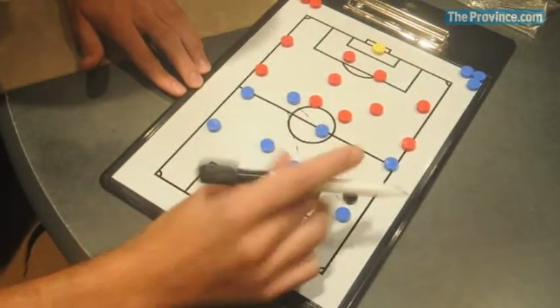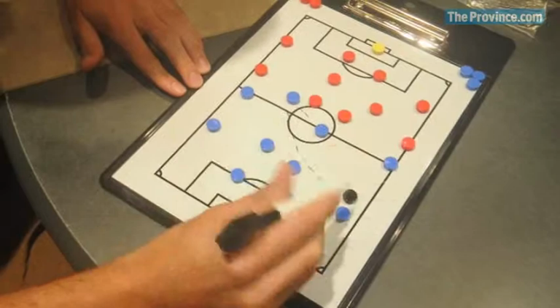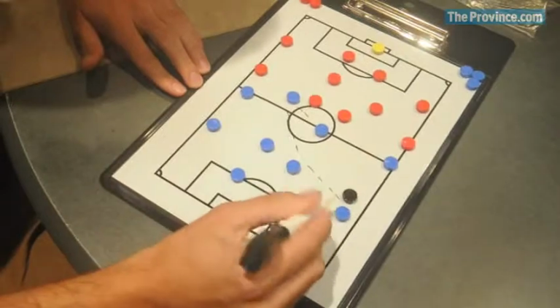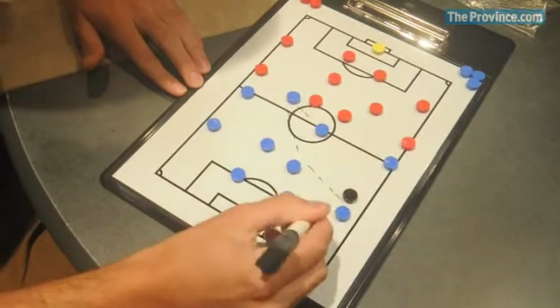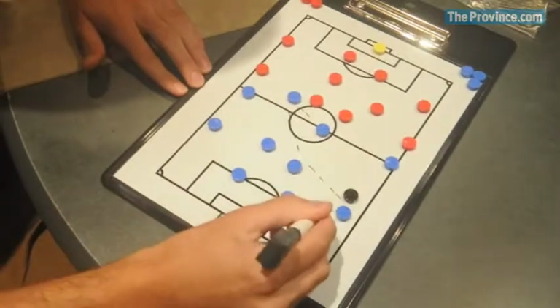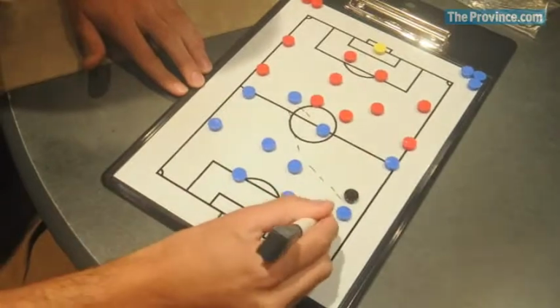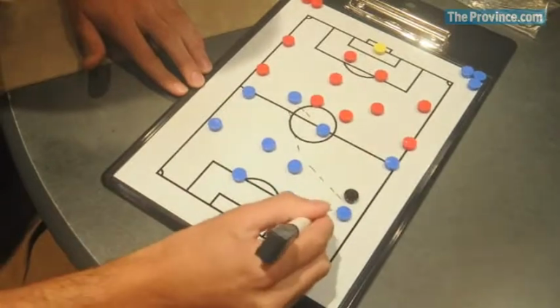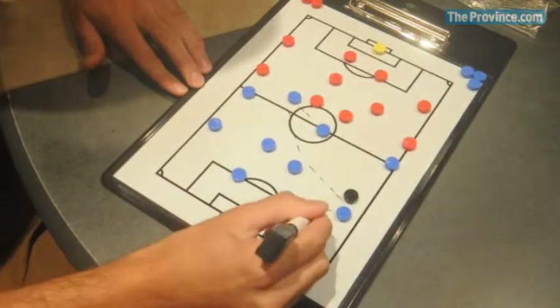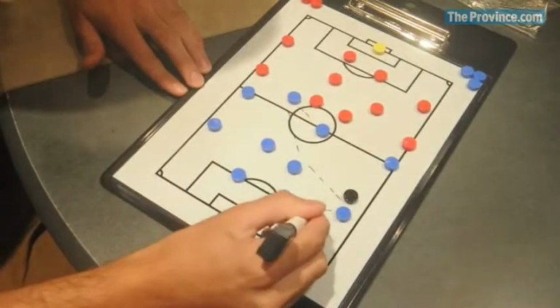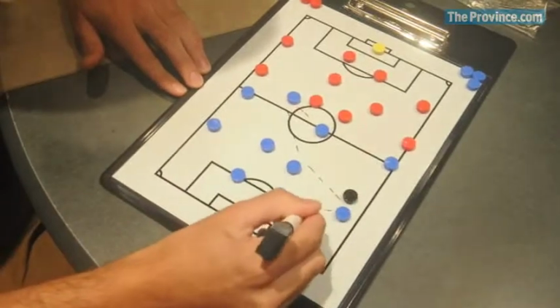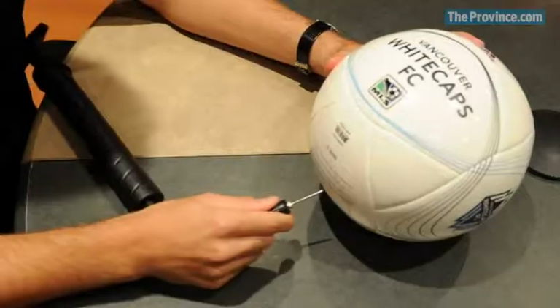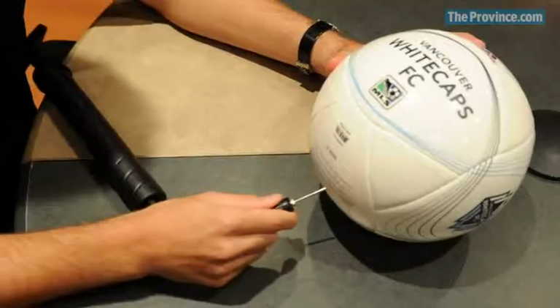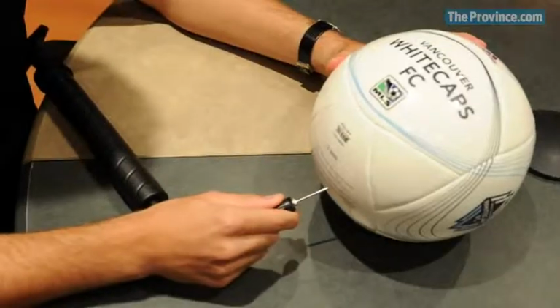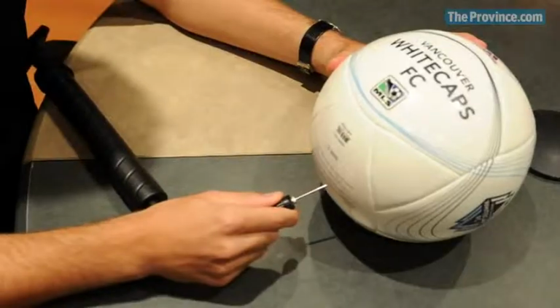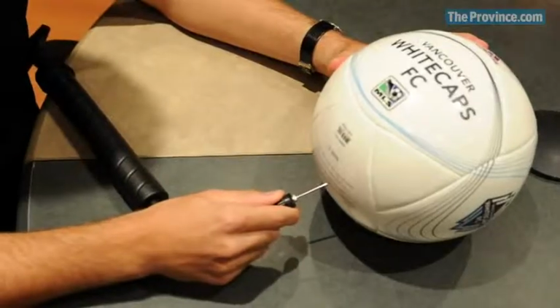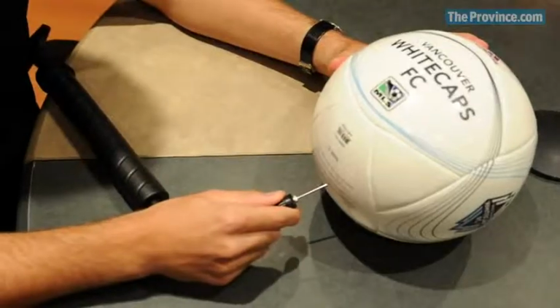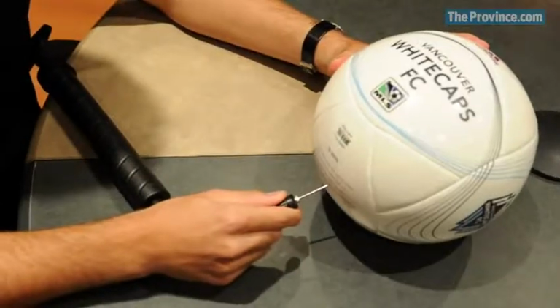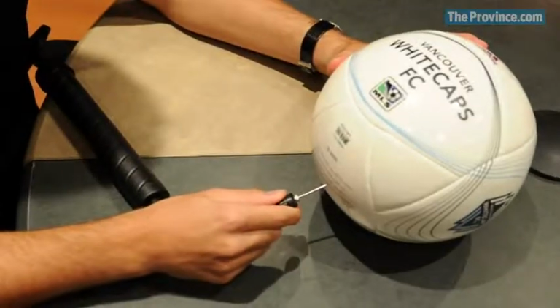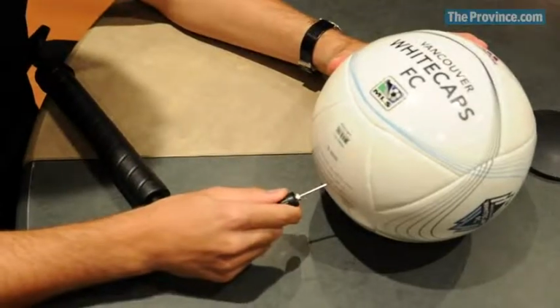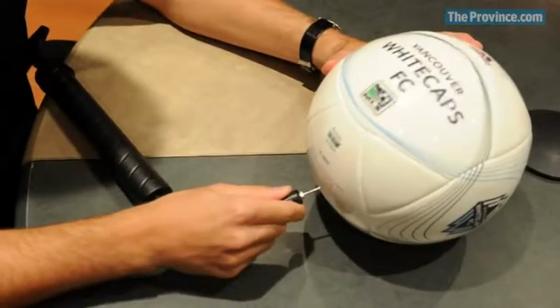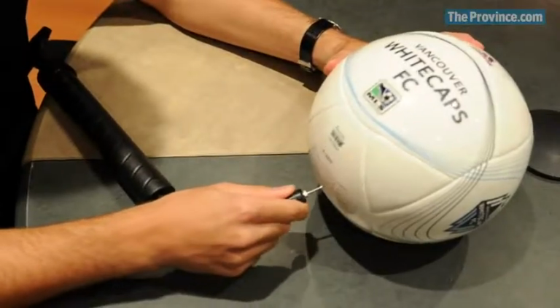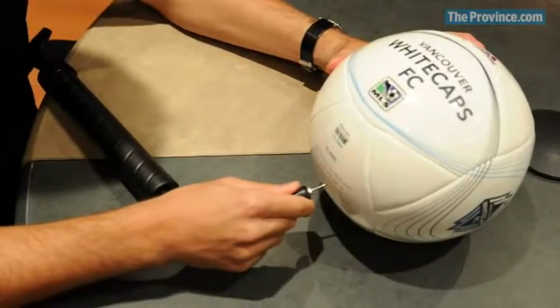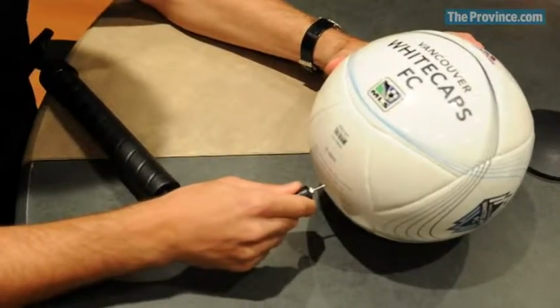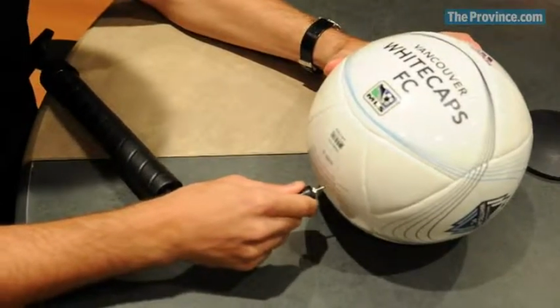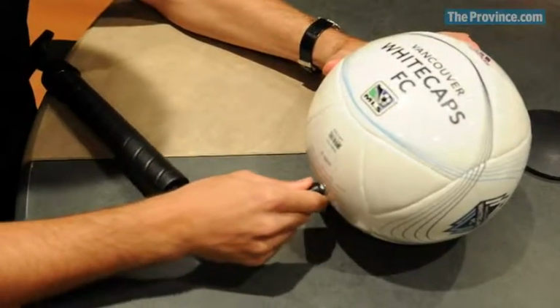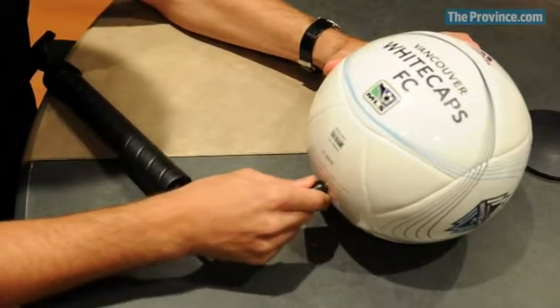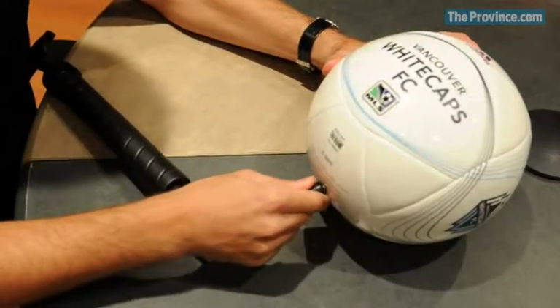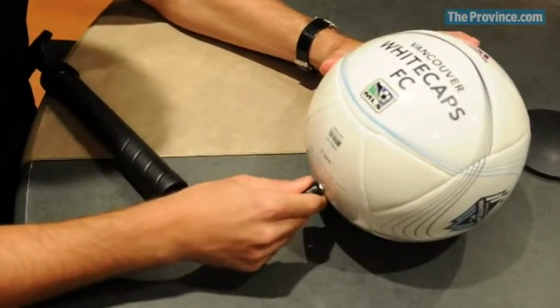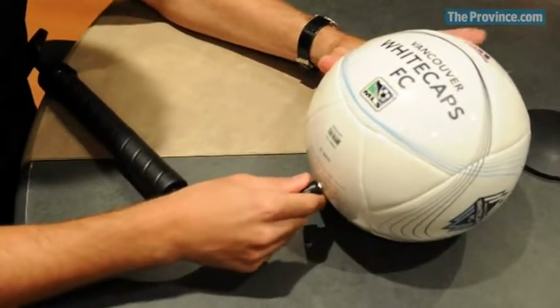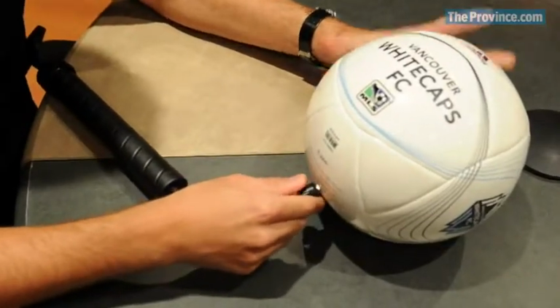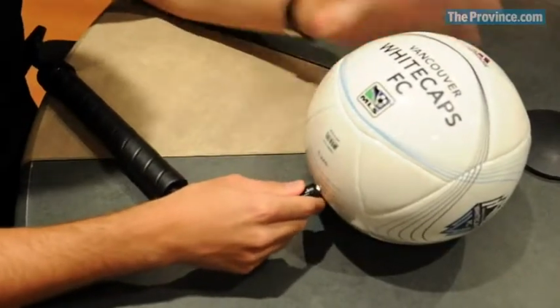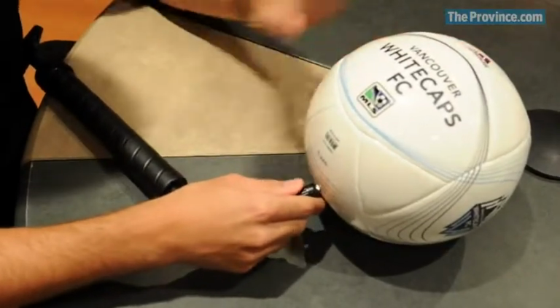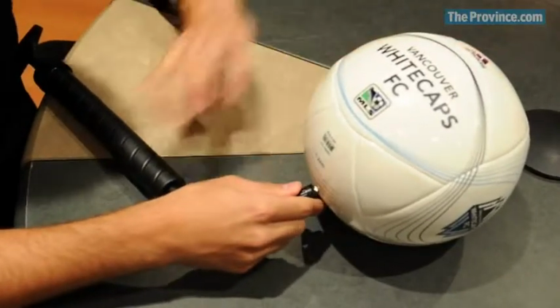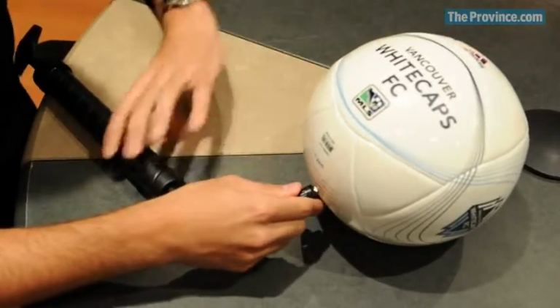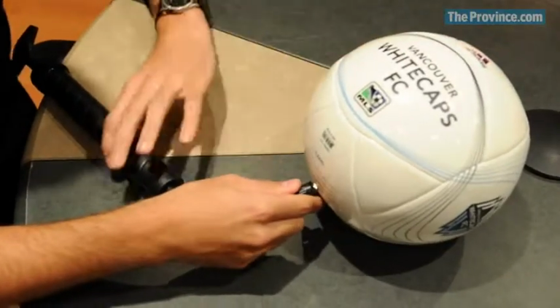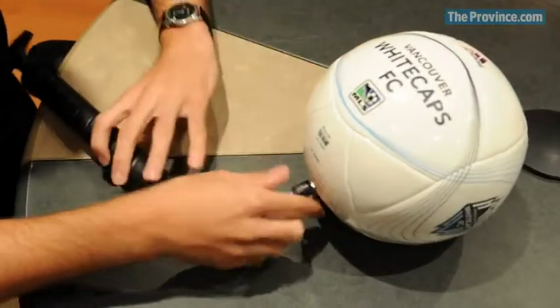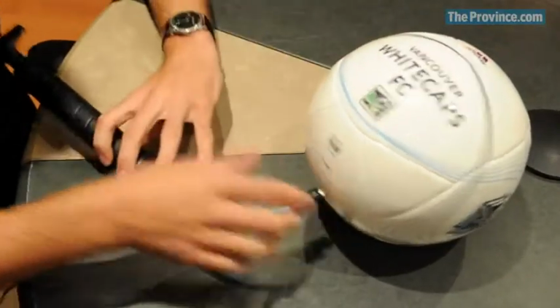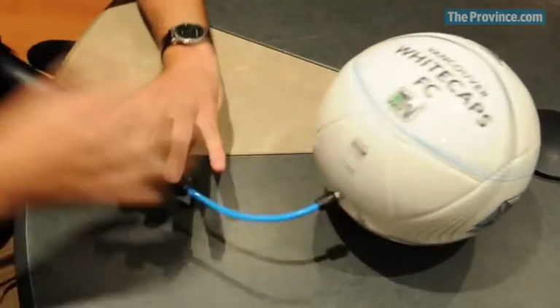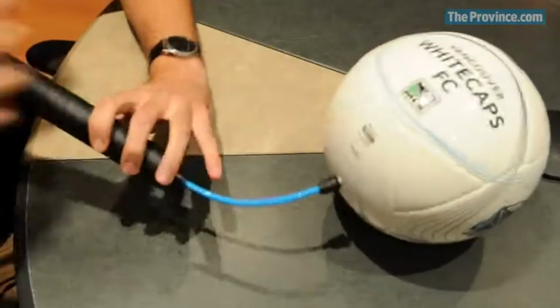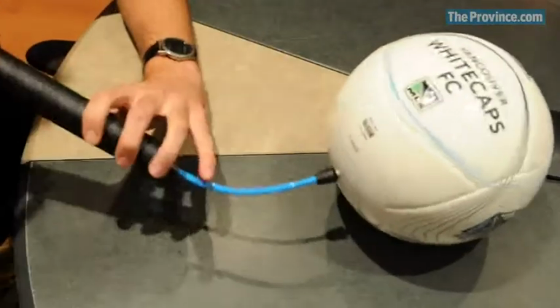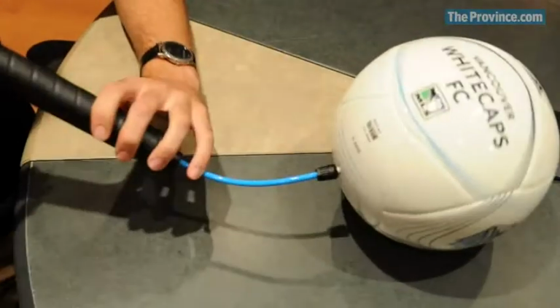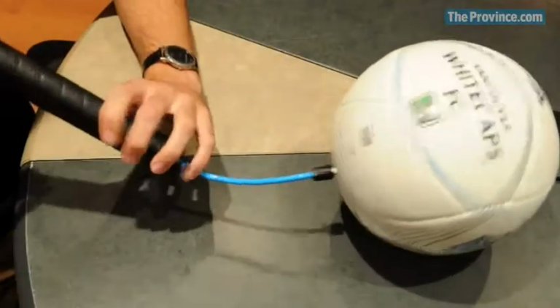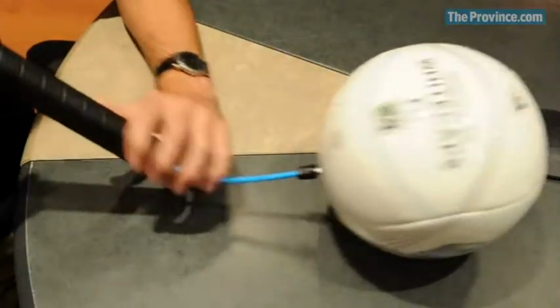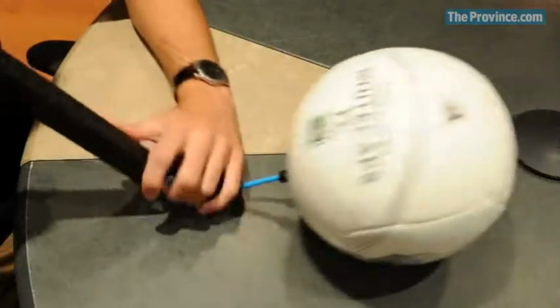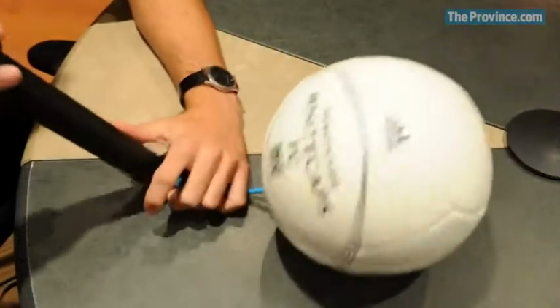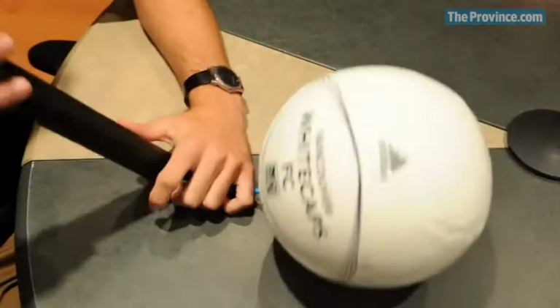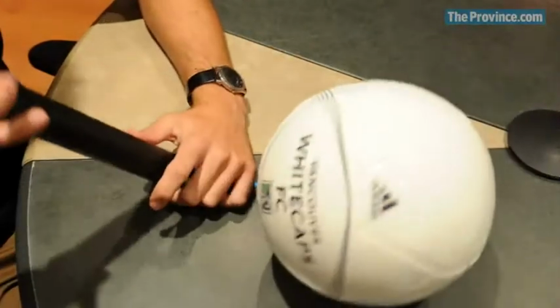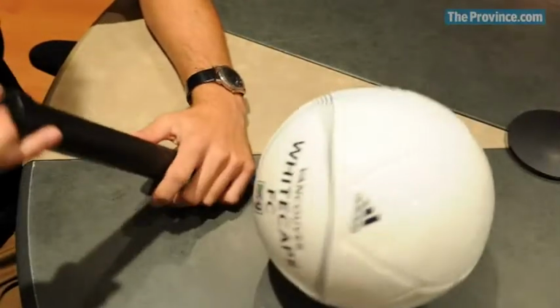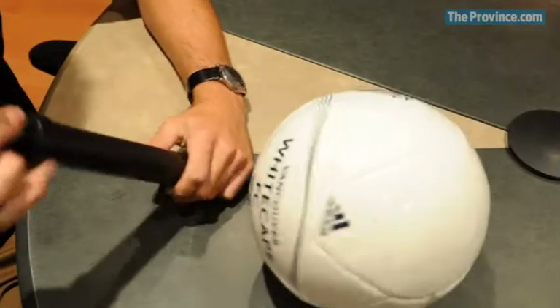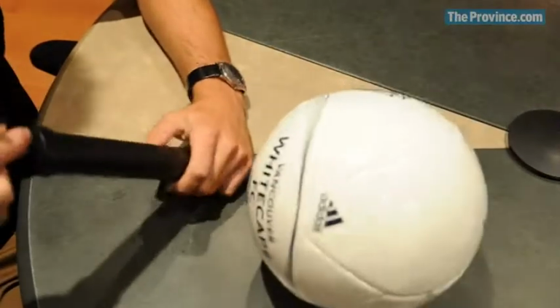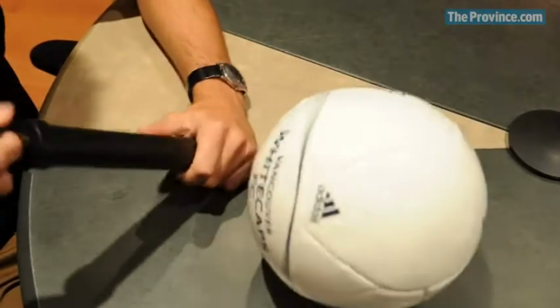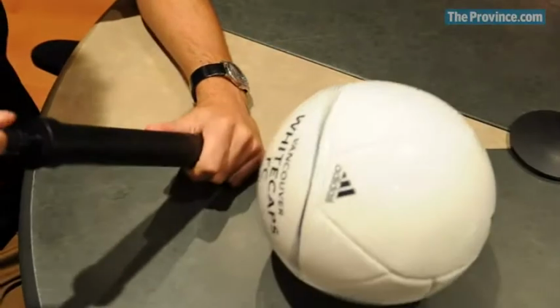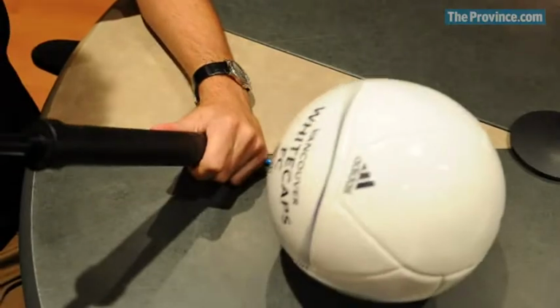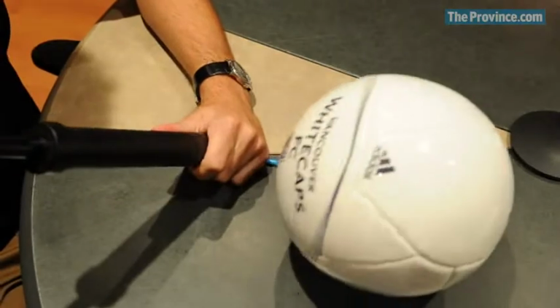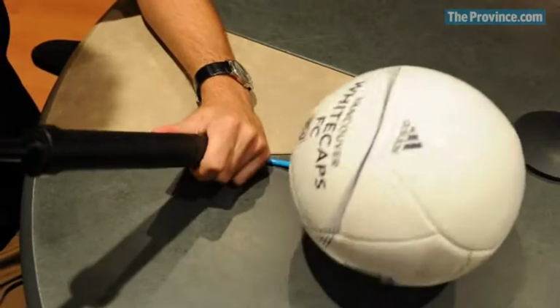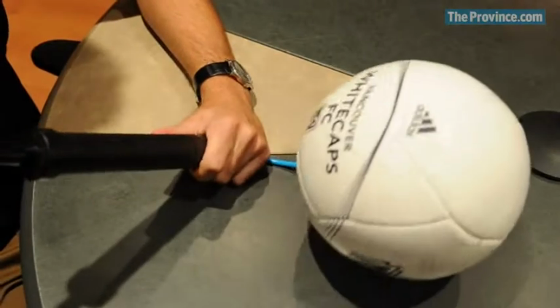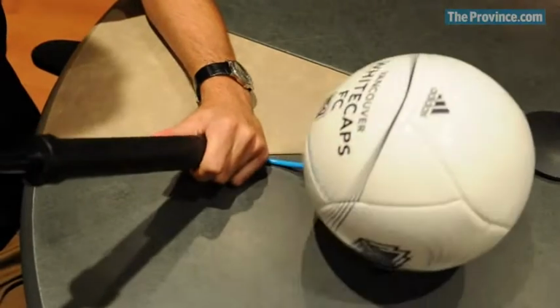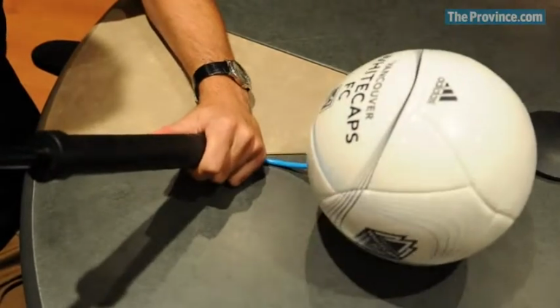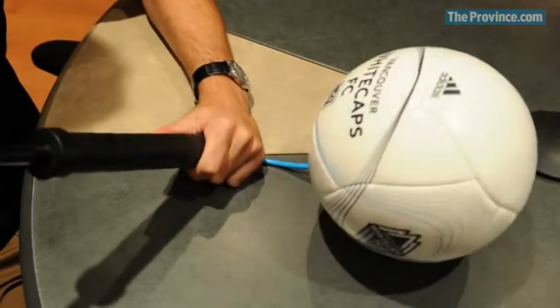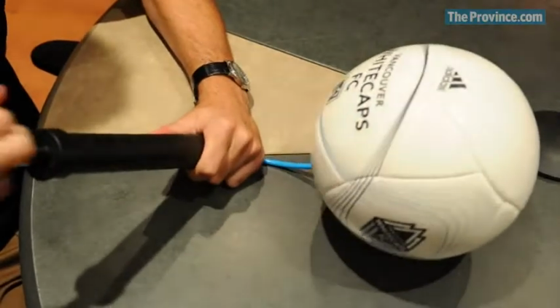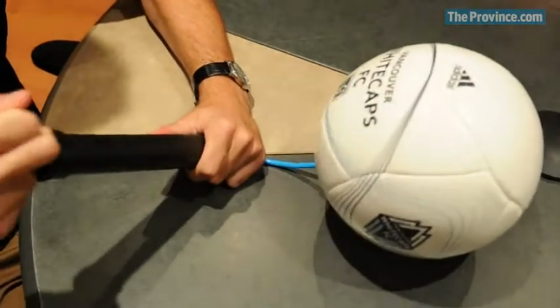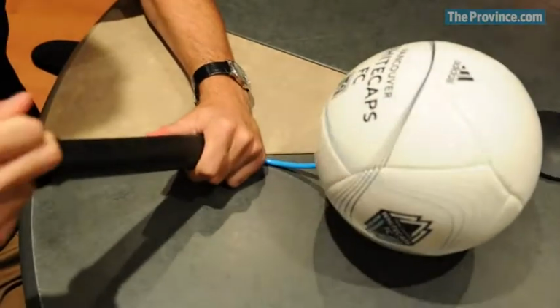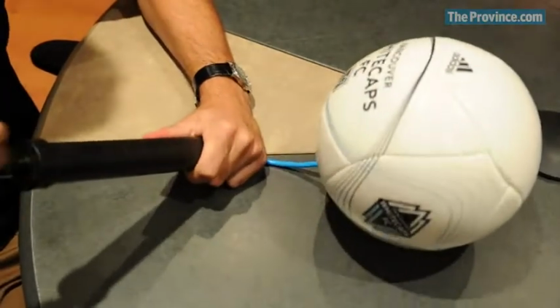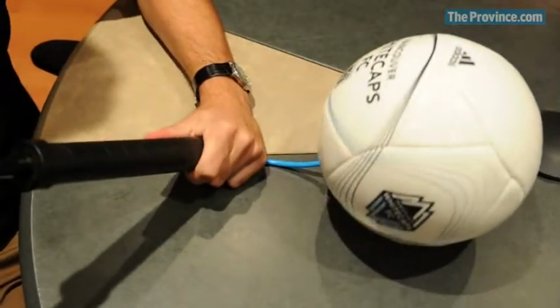Another thing you need is a ball pump to keep the balls inflated, because there's nothing worse than playing with a deflated ball.